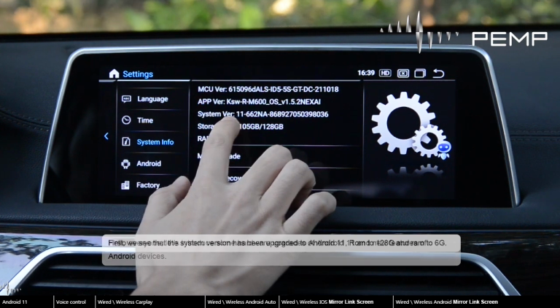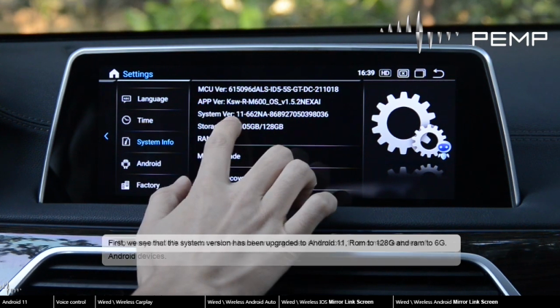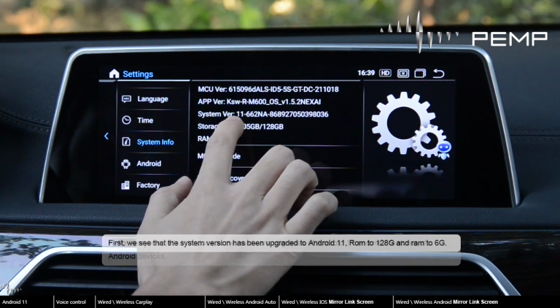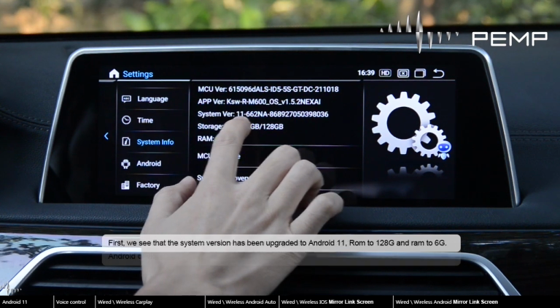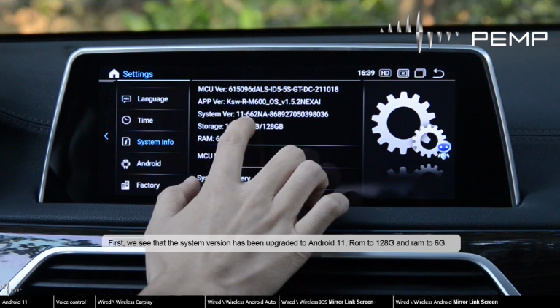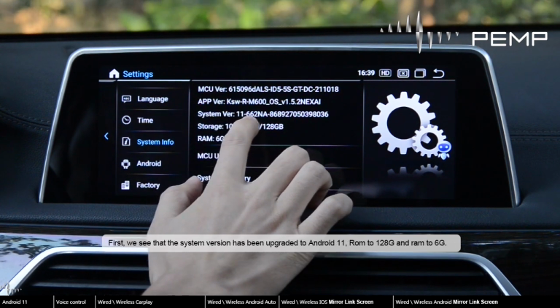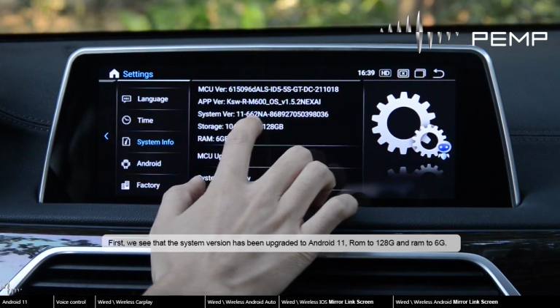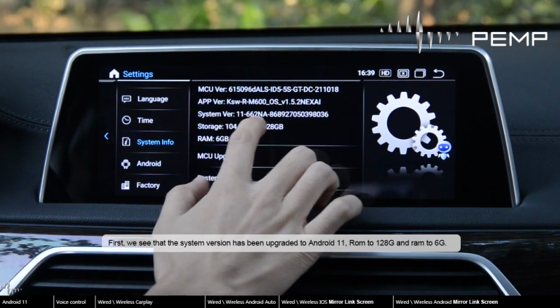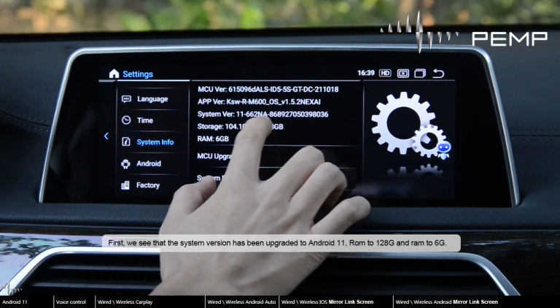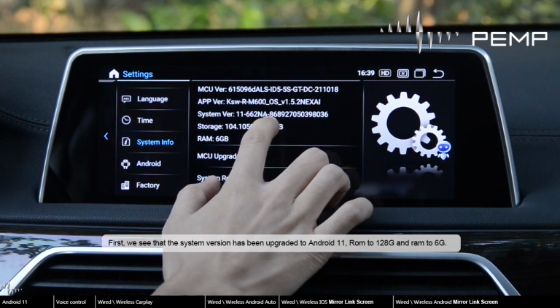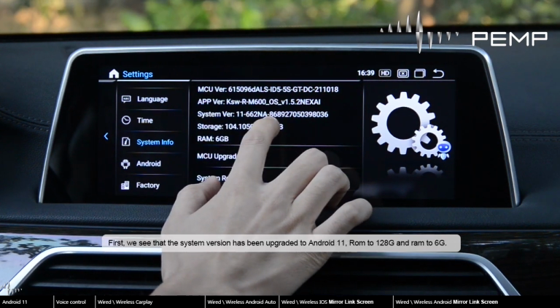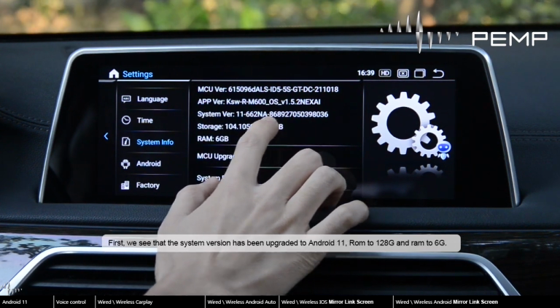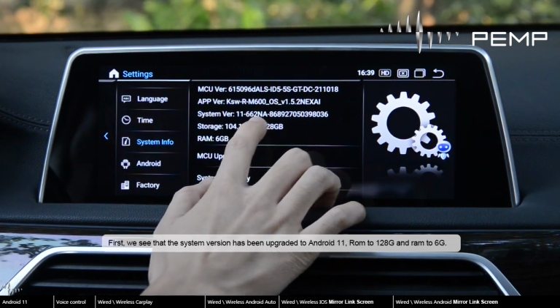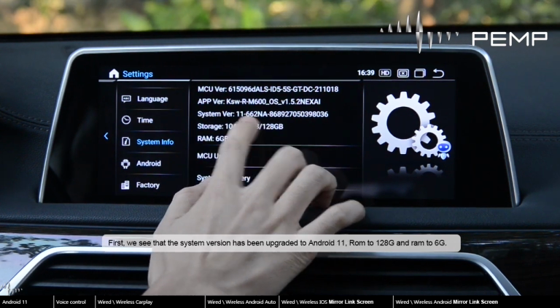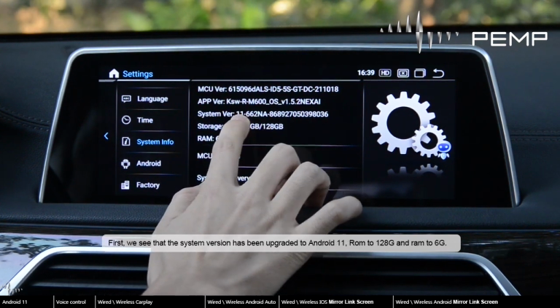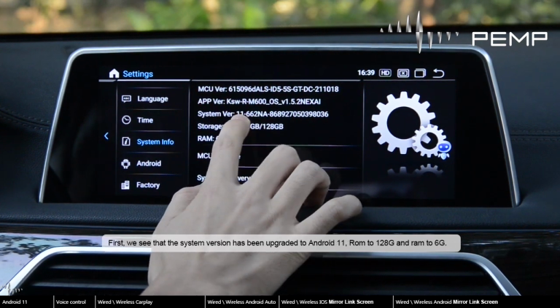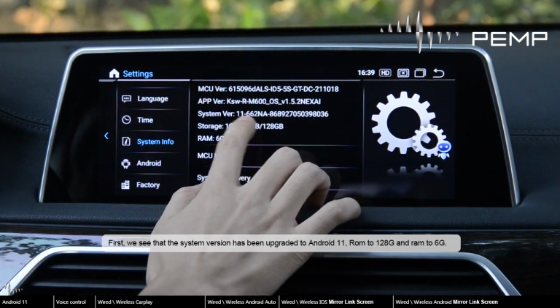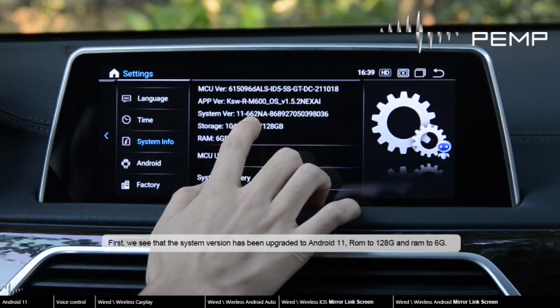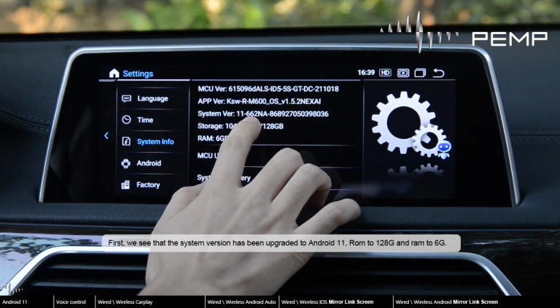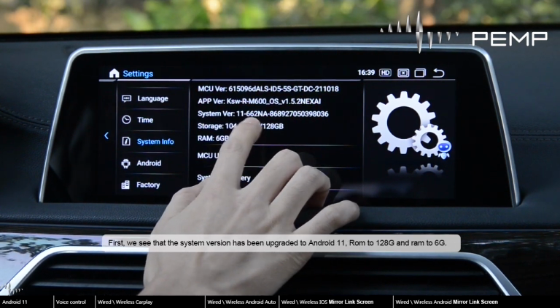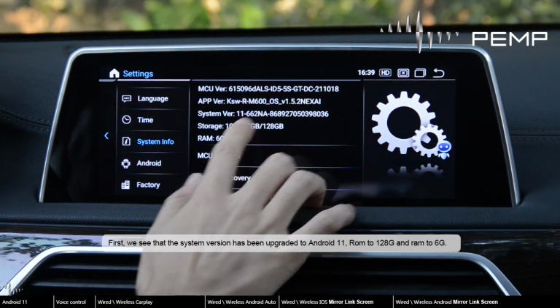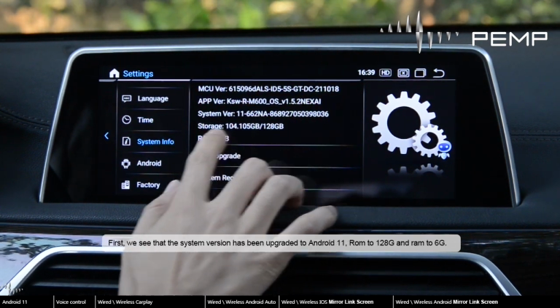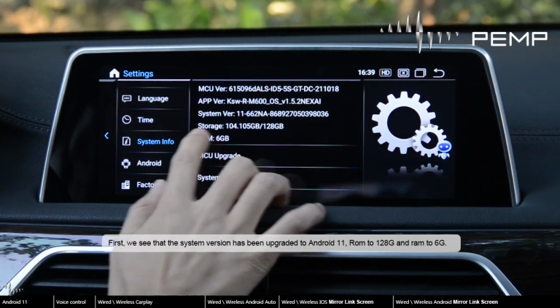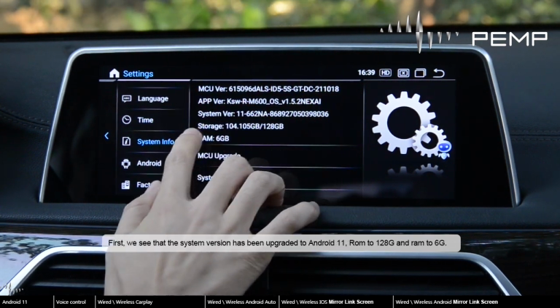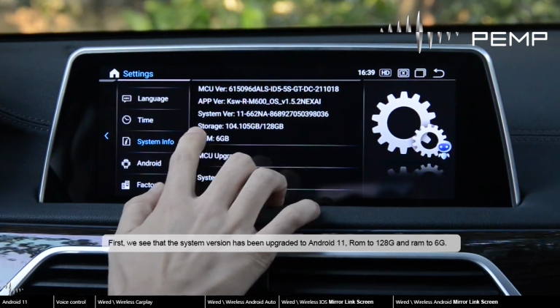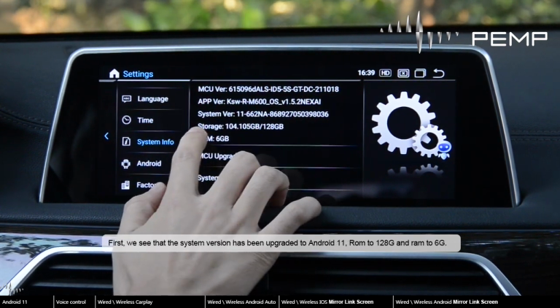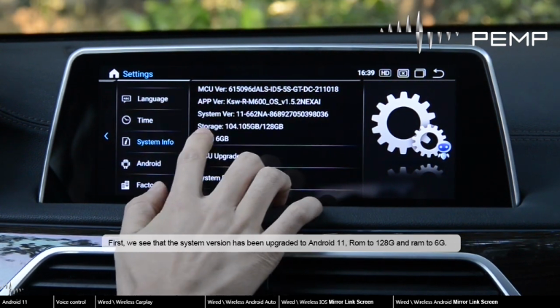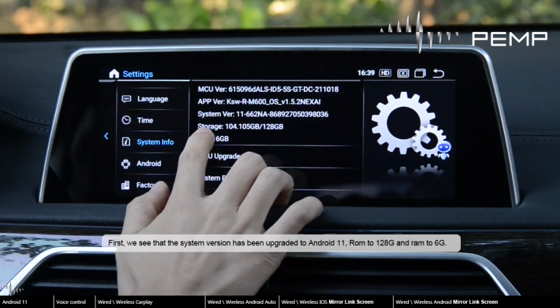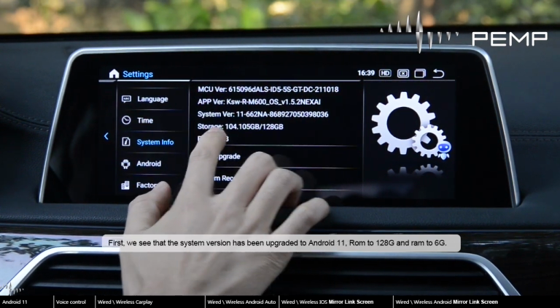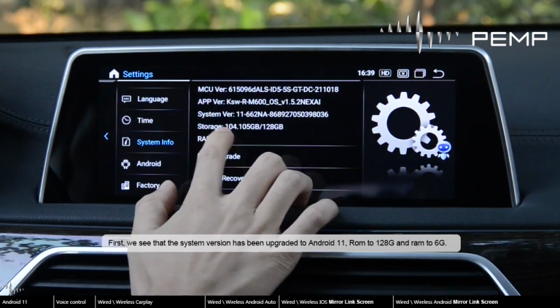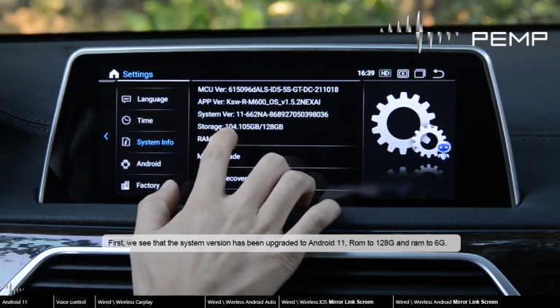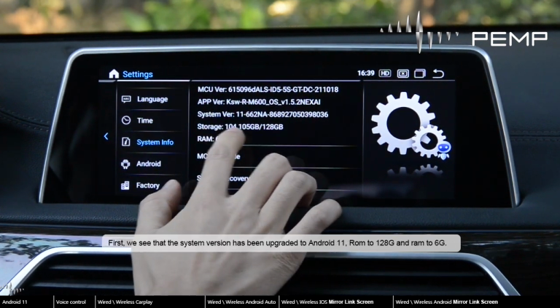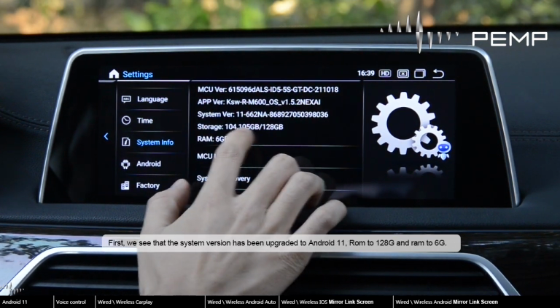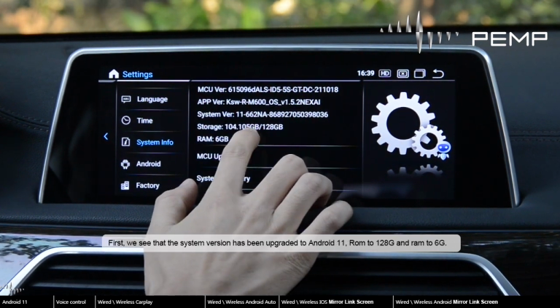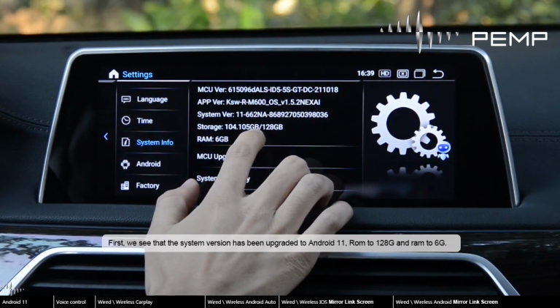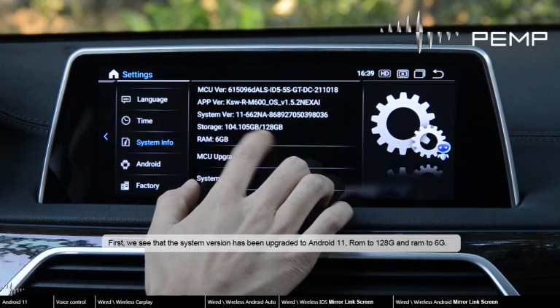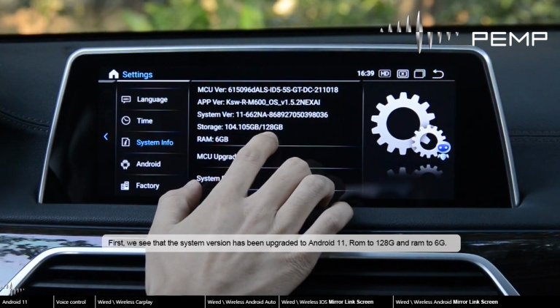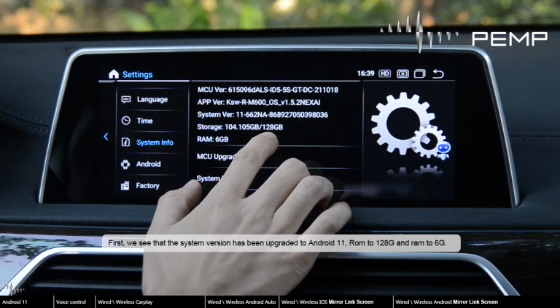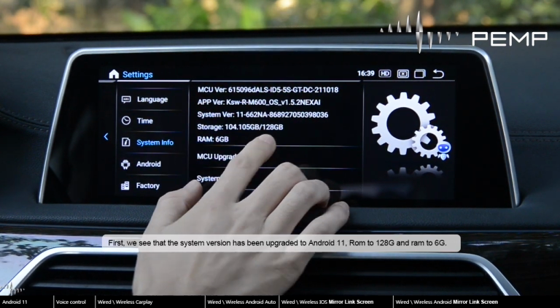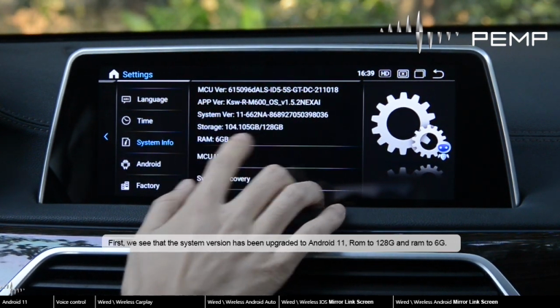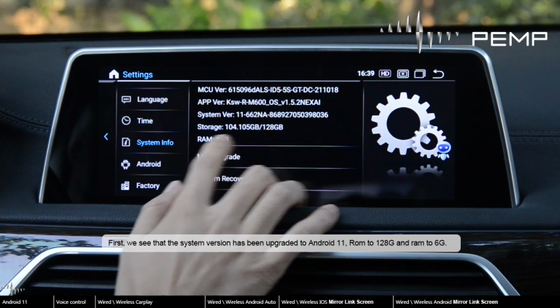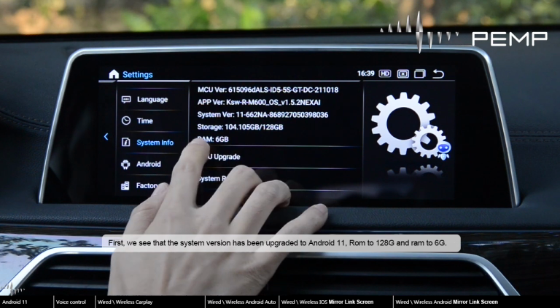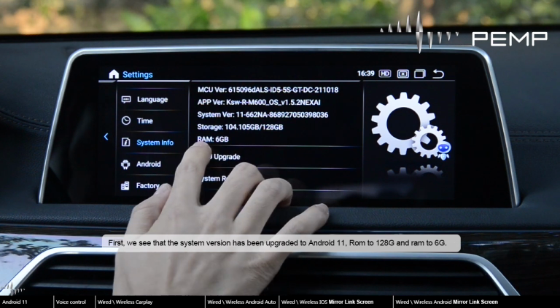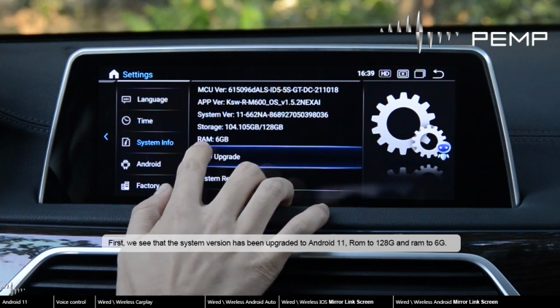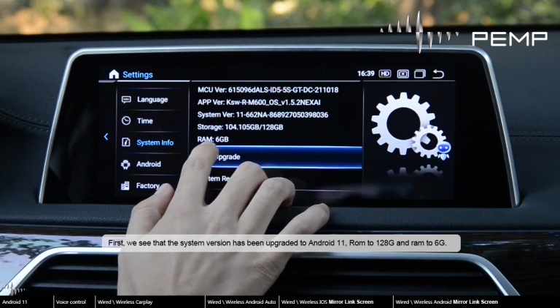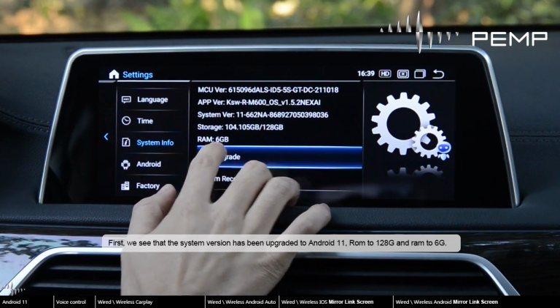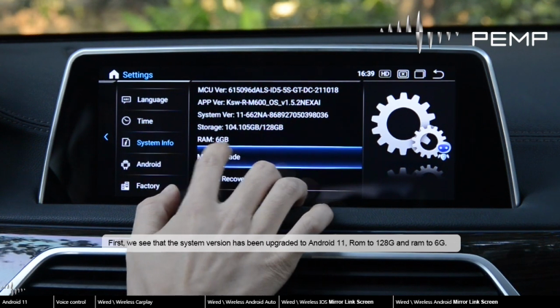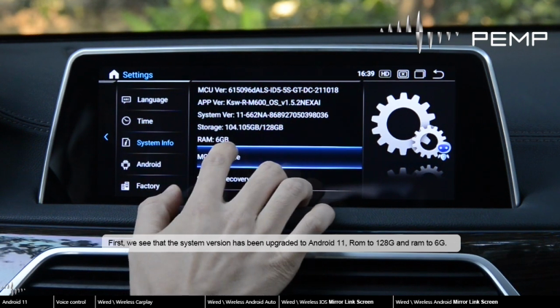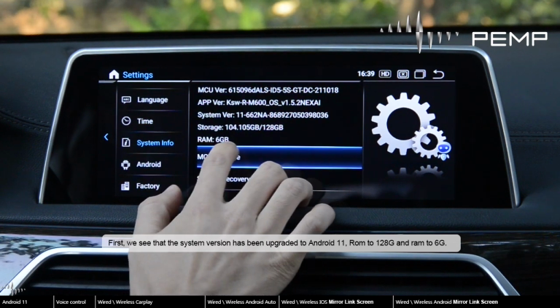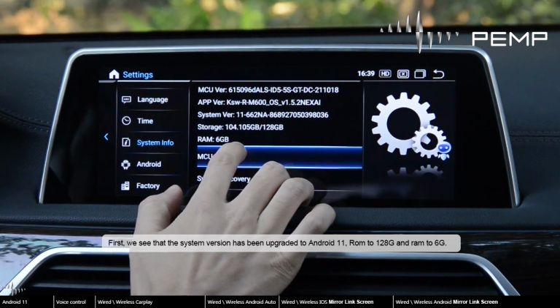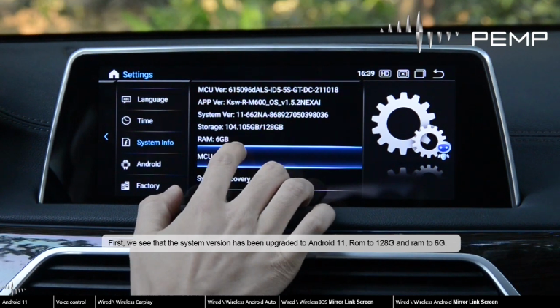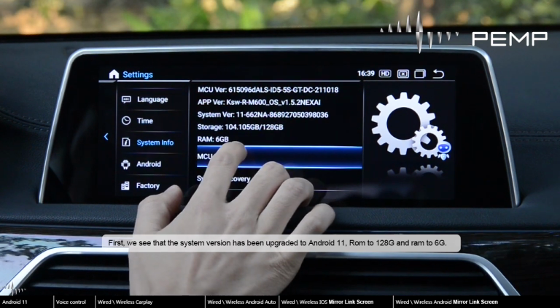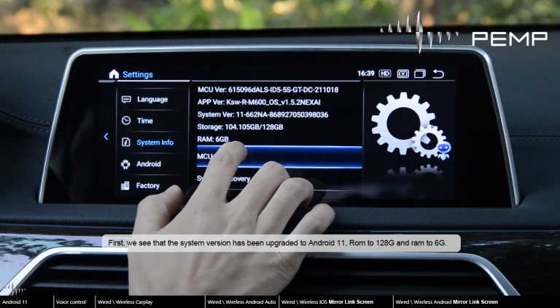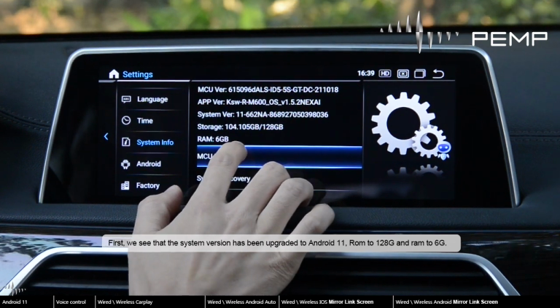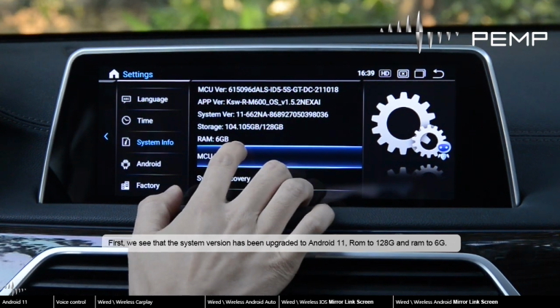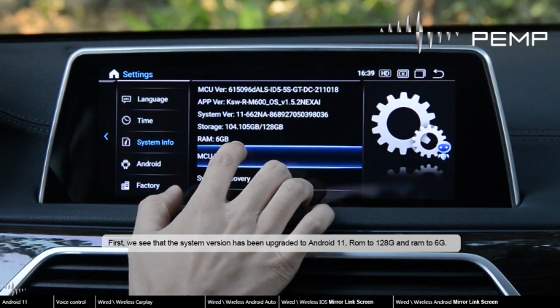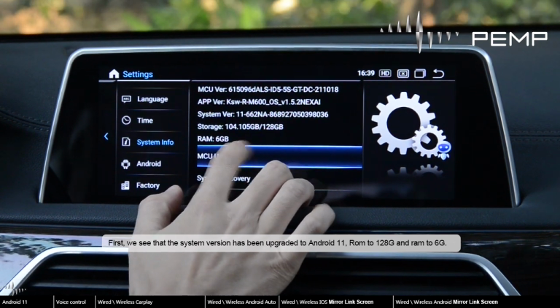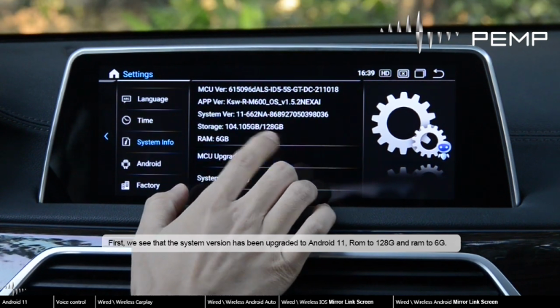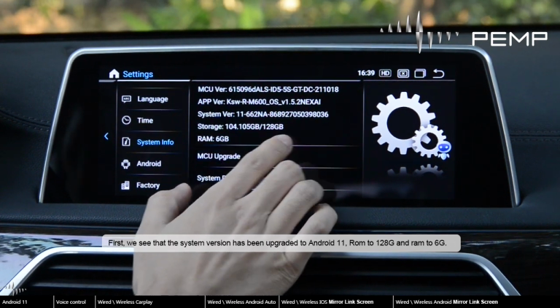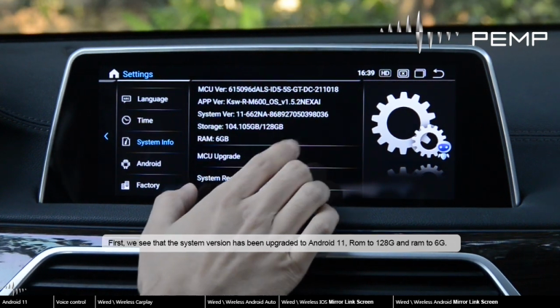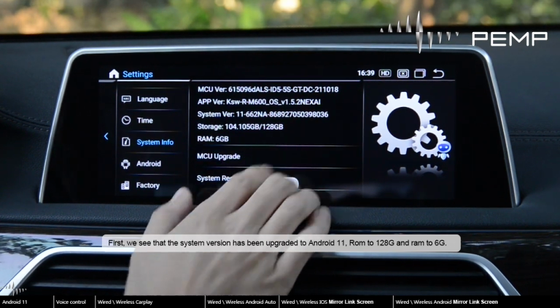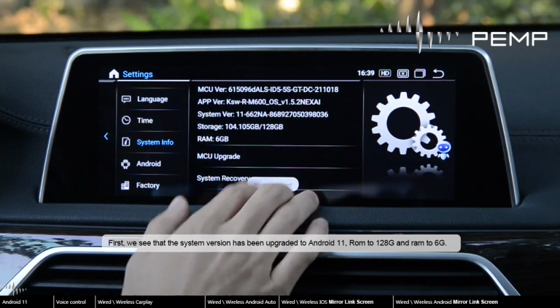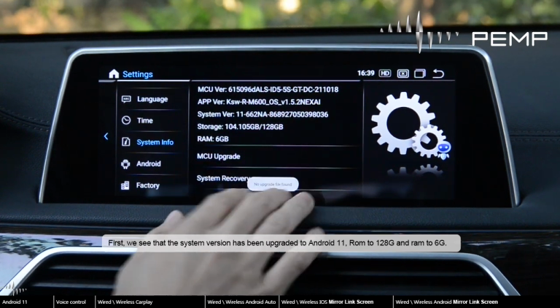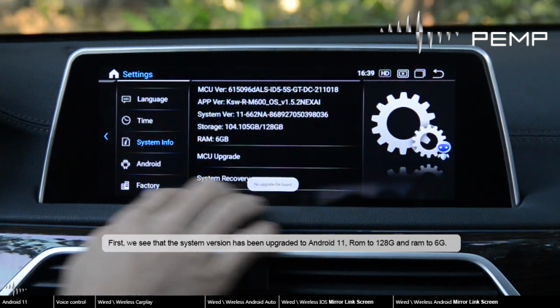First, we see that the system version has been upgraded to Android 11, ROM to 128GB and RAM to 6GB.